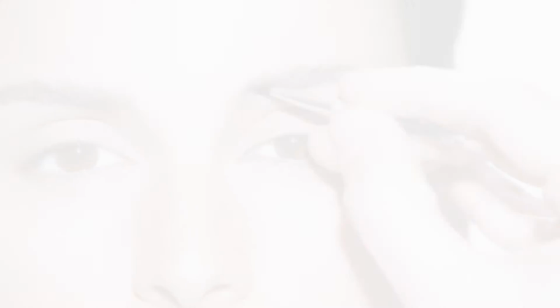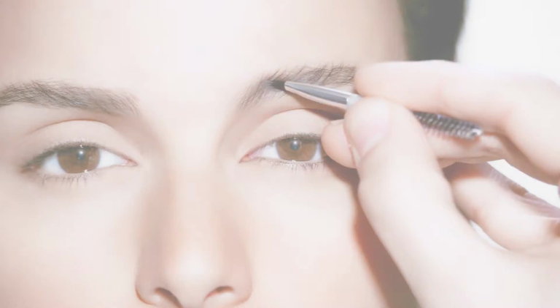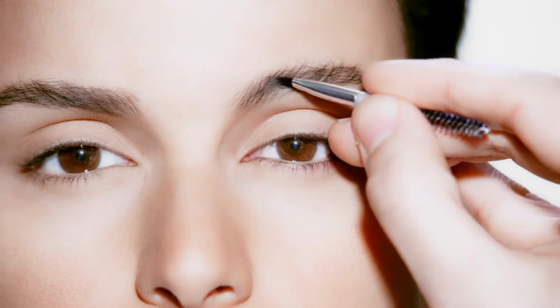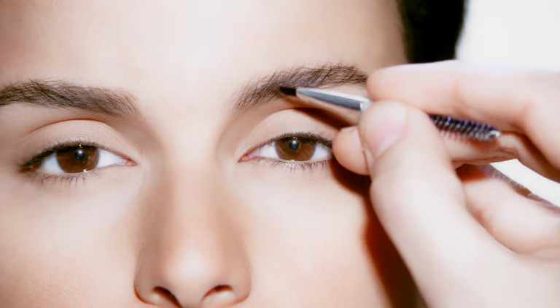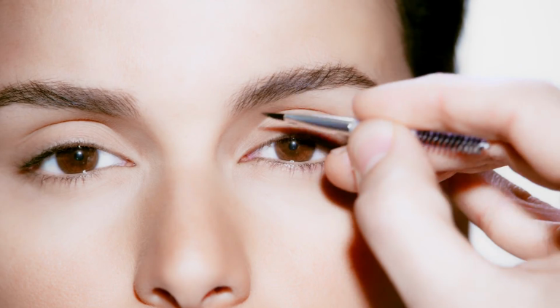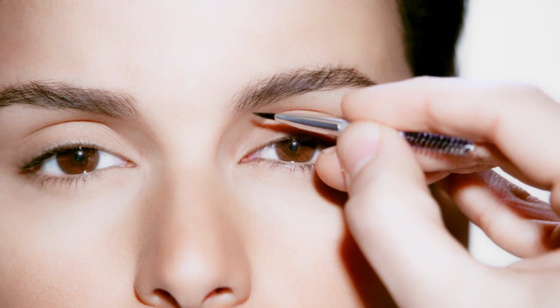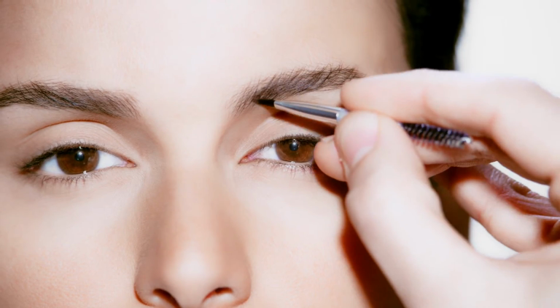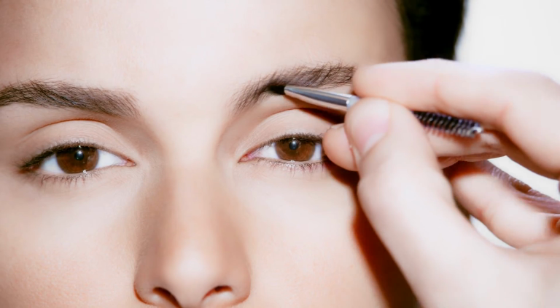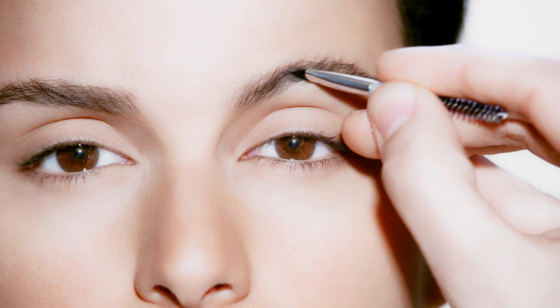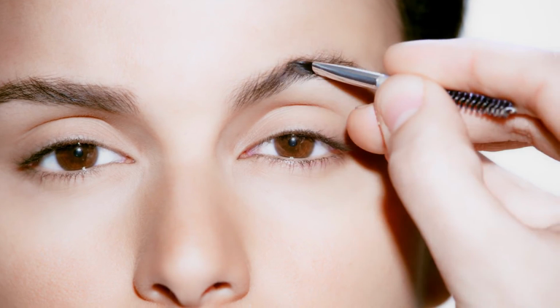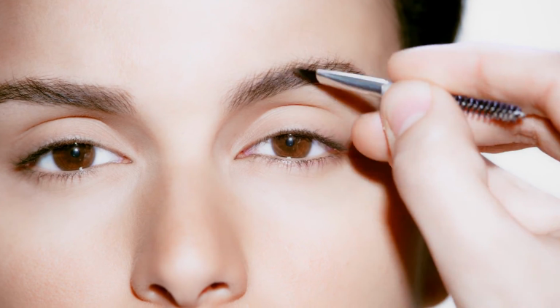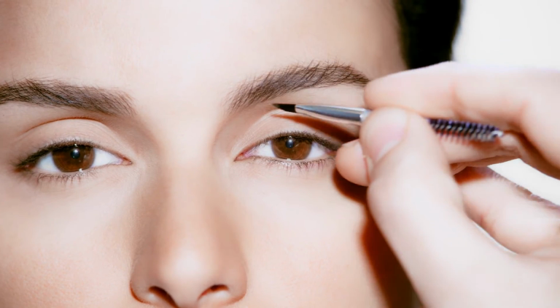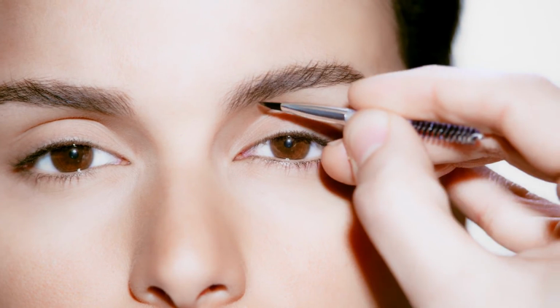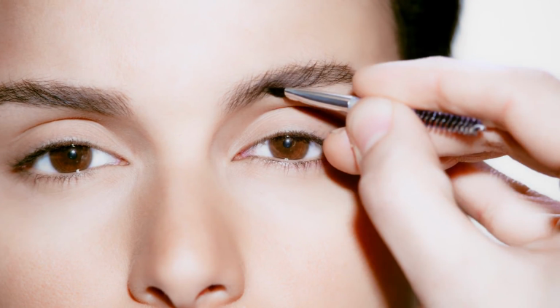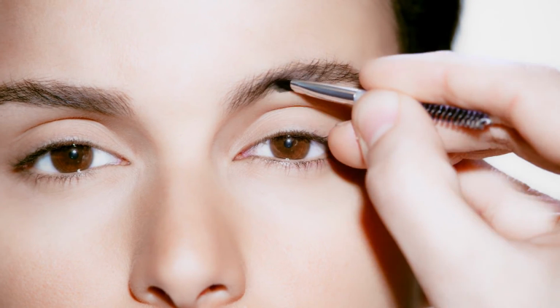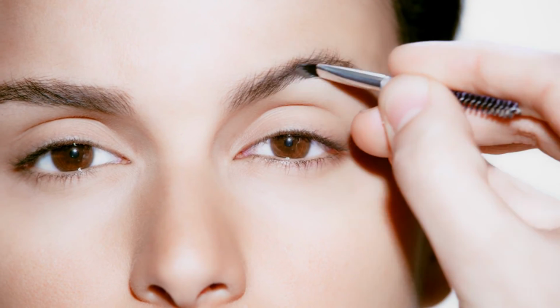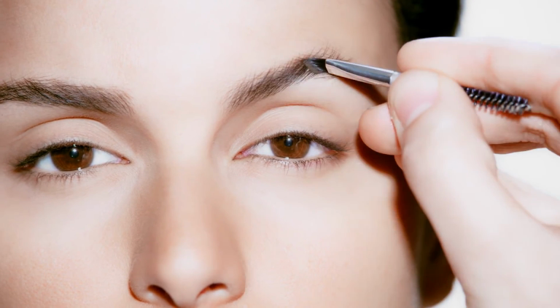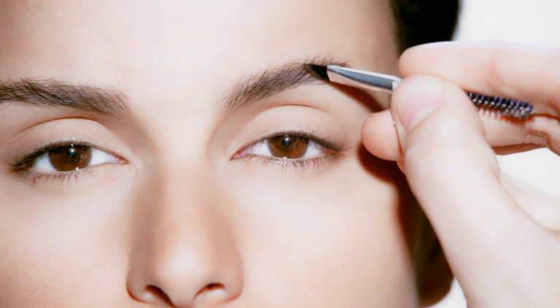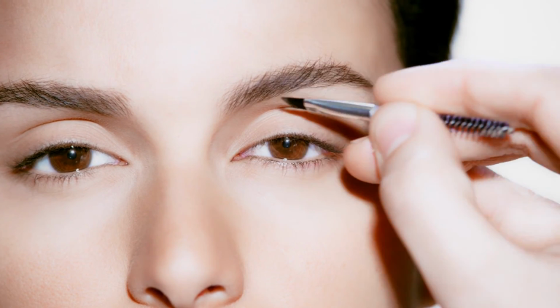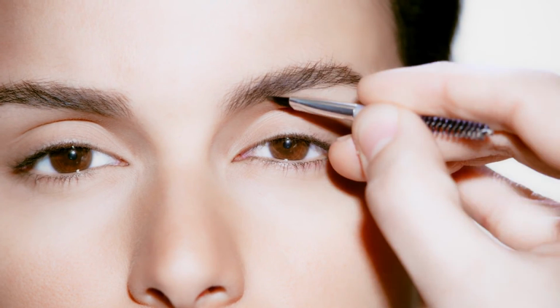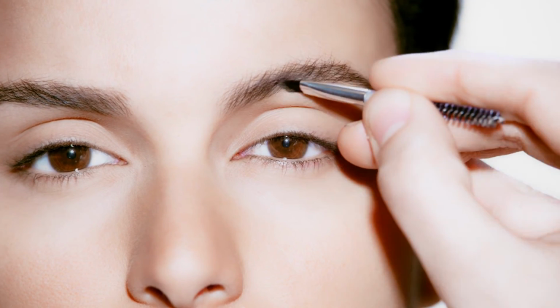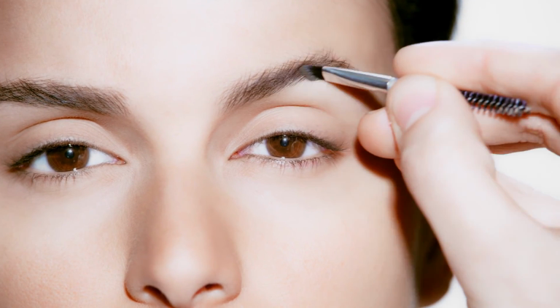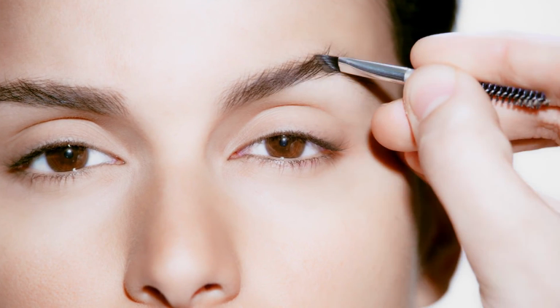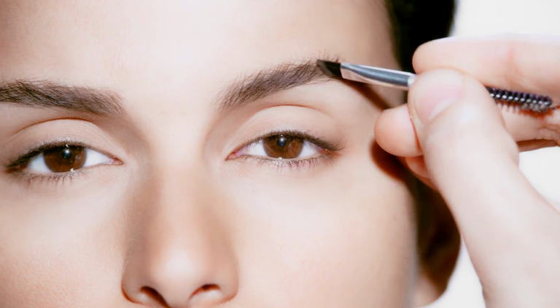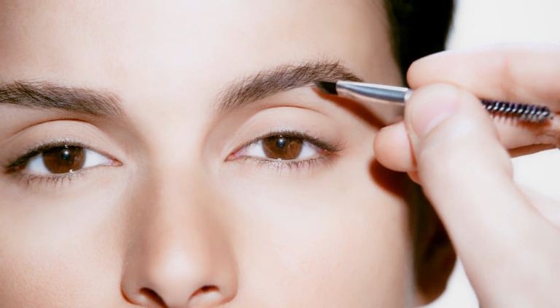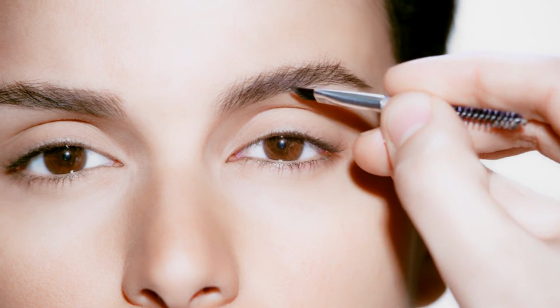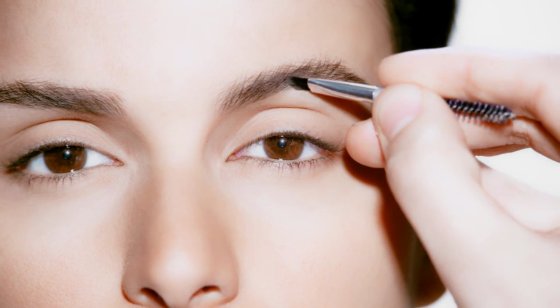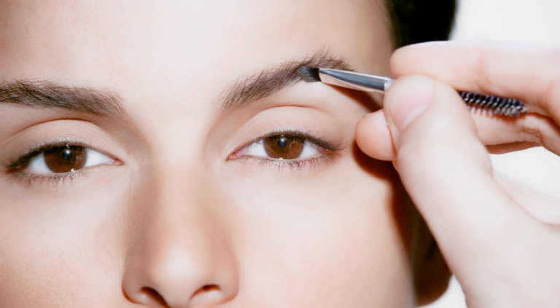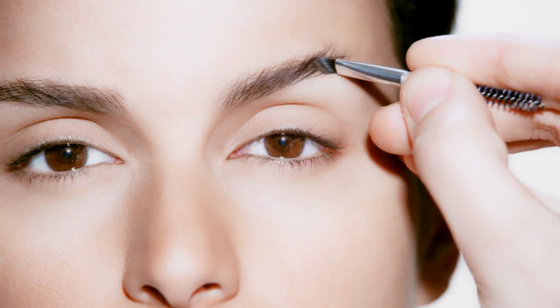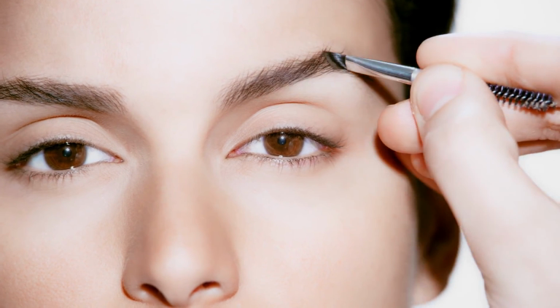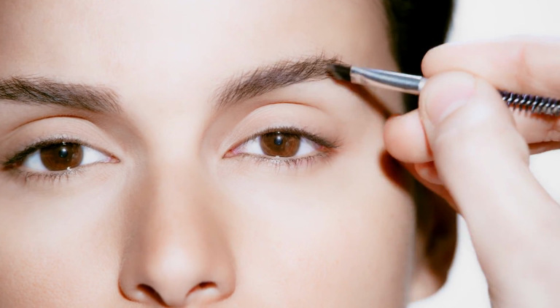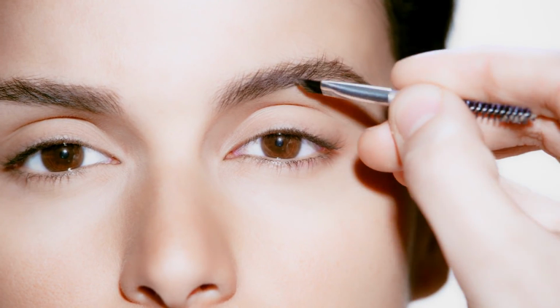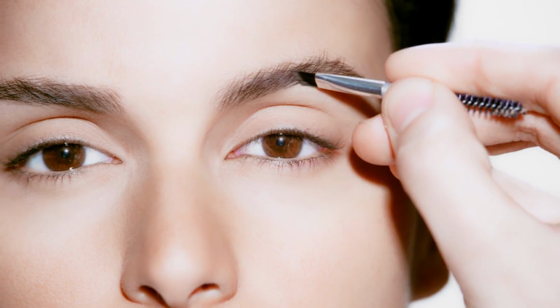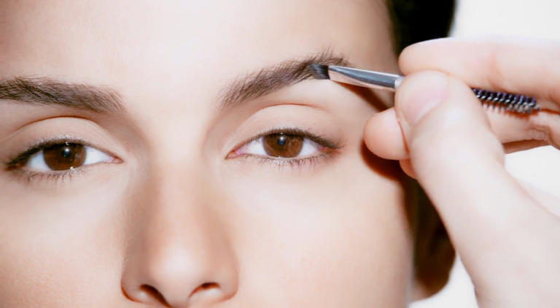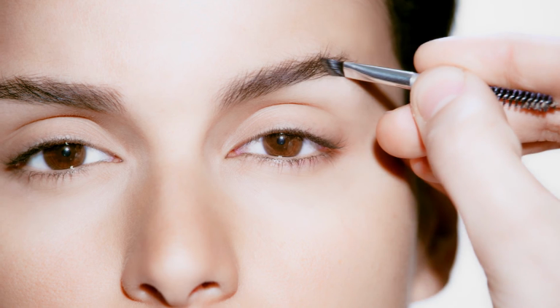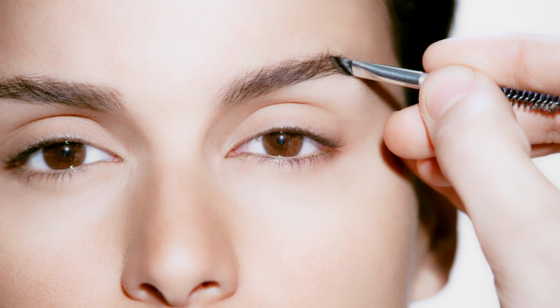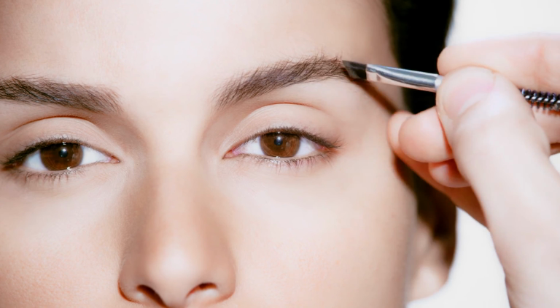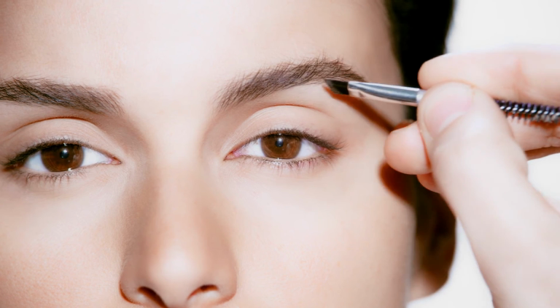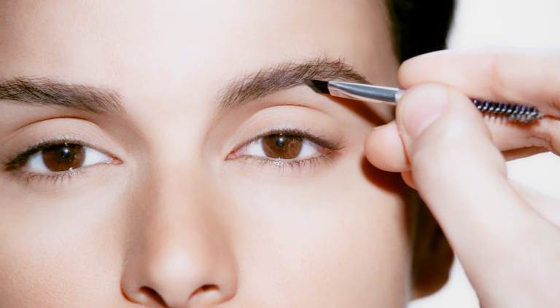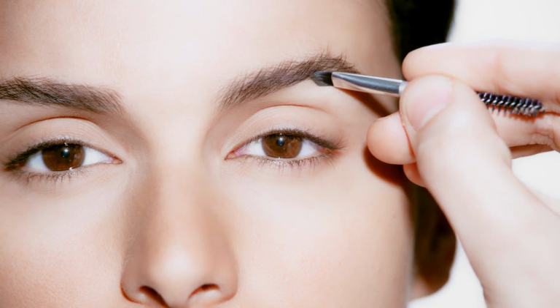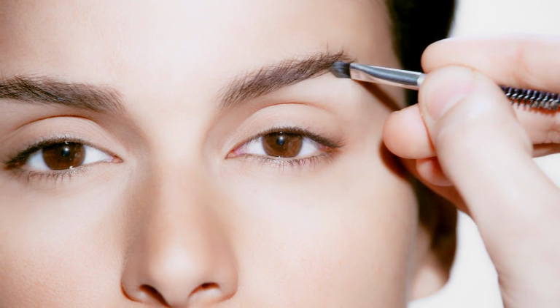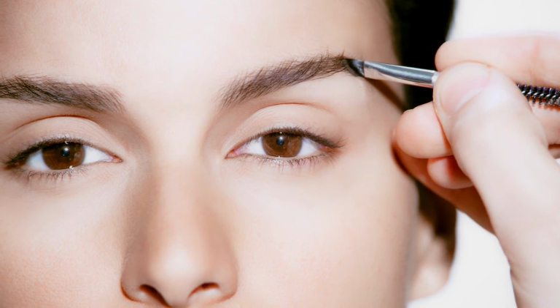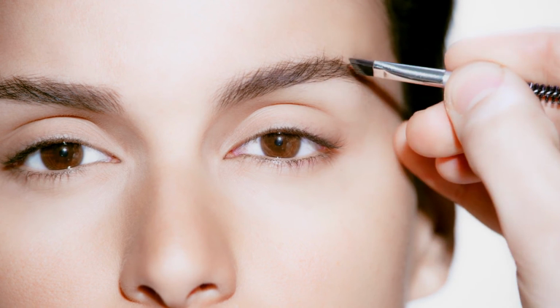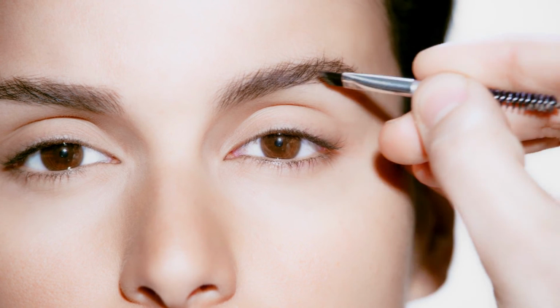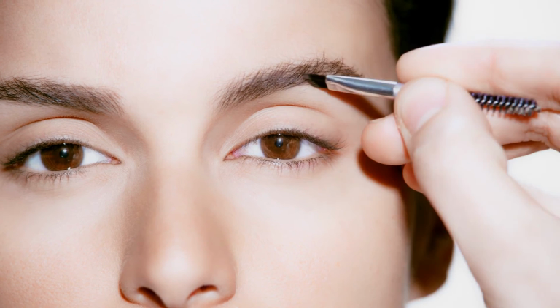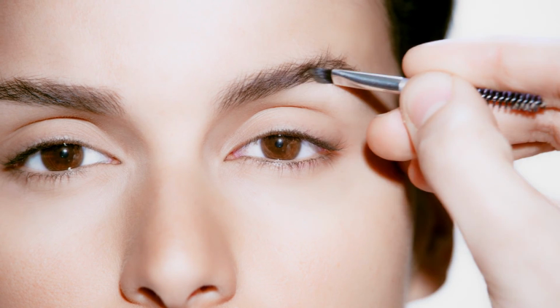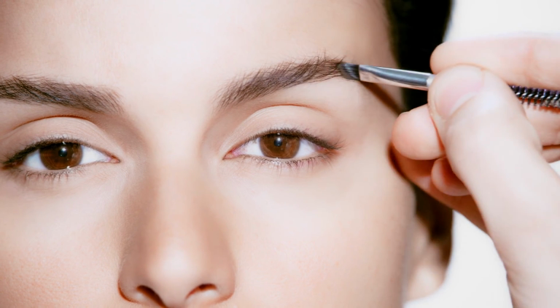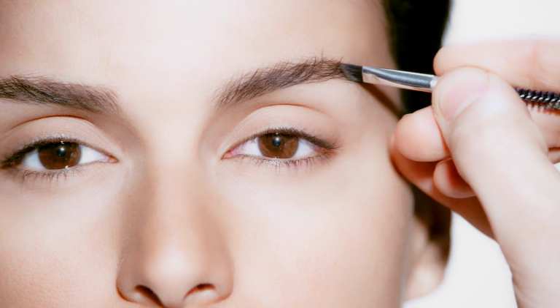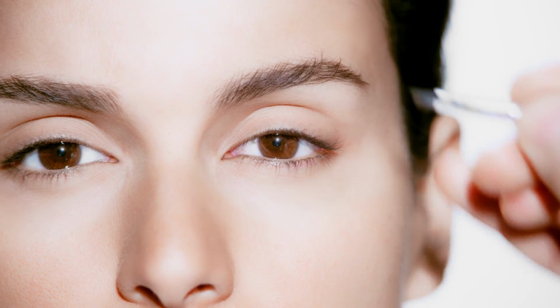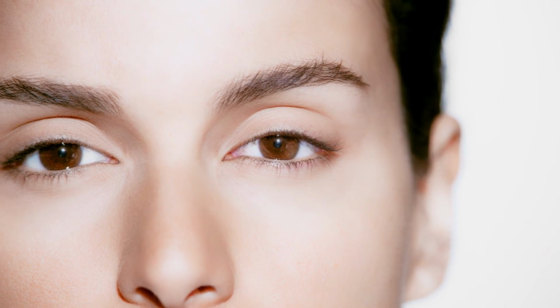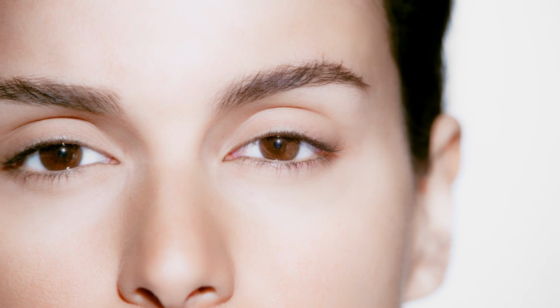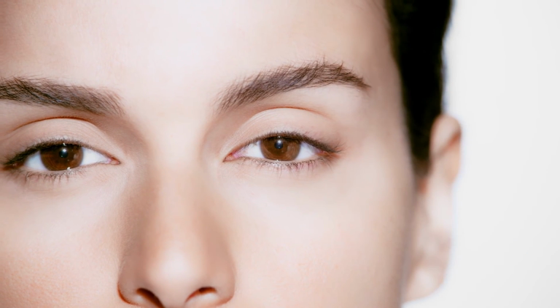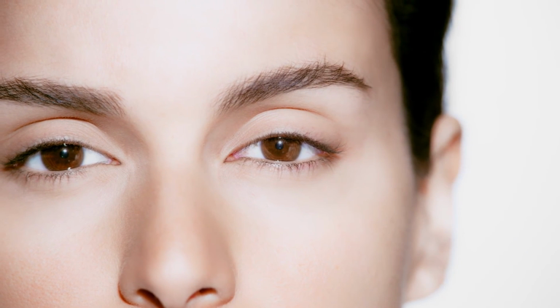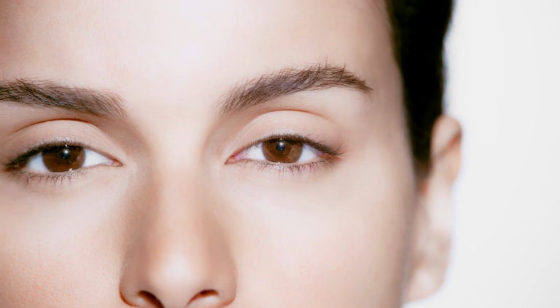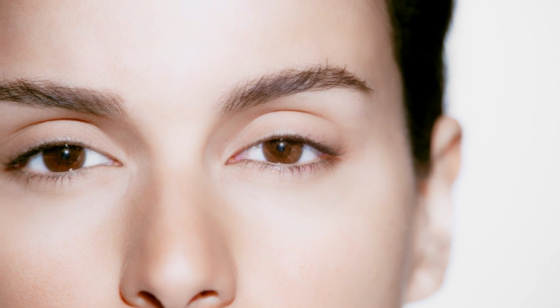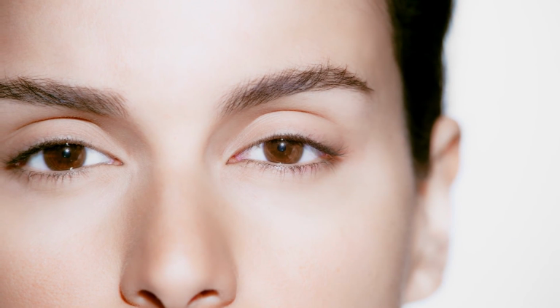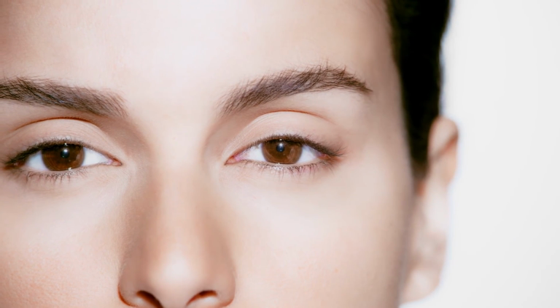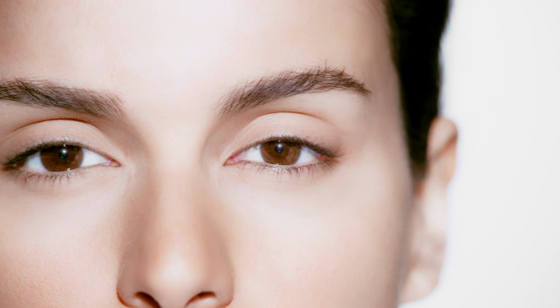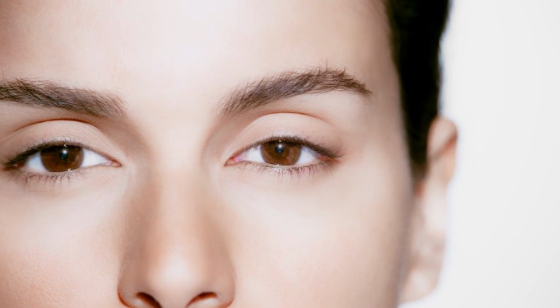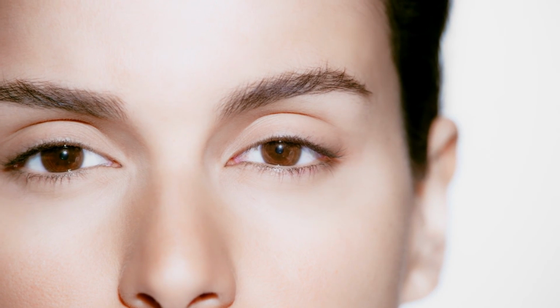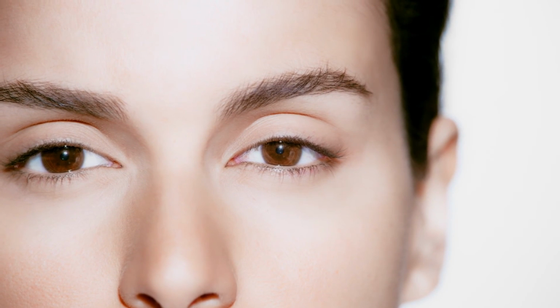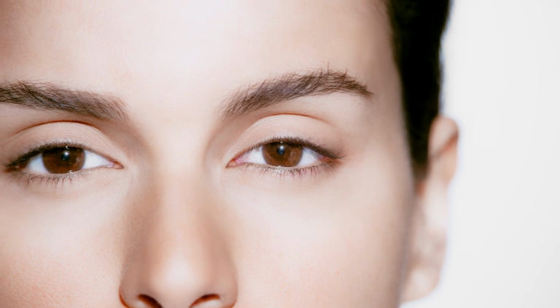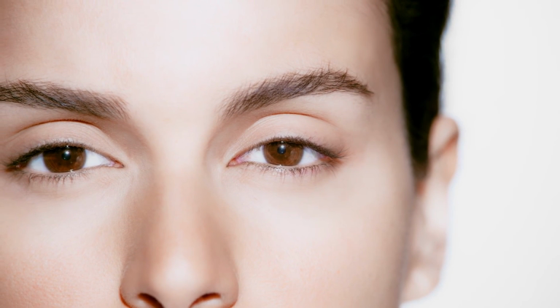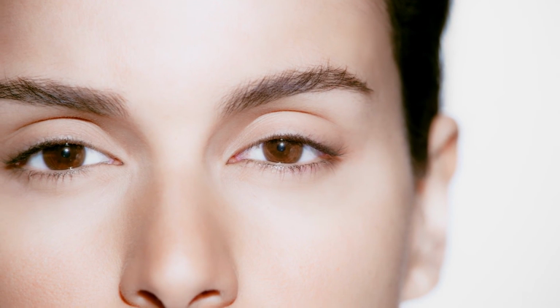Using a small amount of fixative cream, brush through the brows in the direction of hair growth. This will fix the brows in place and add more definition.